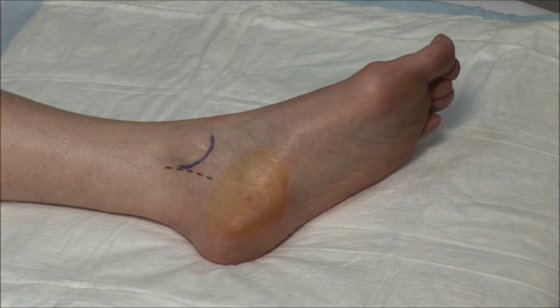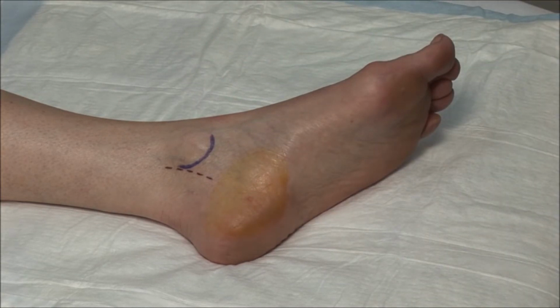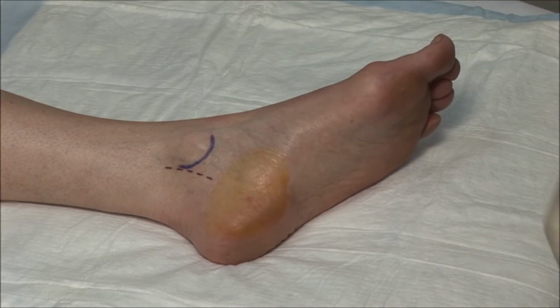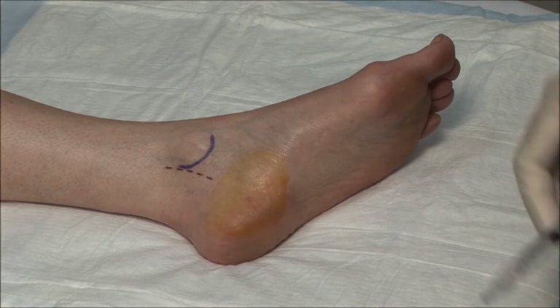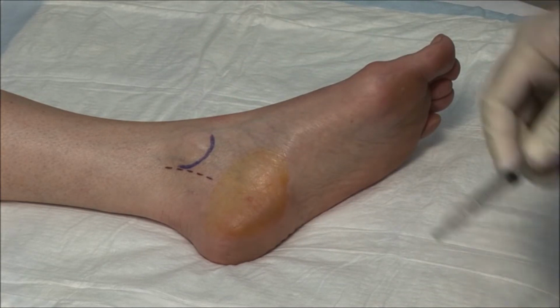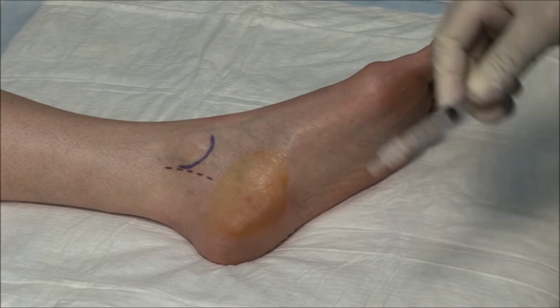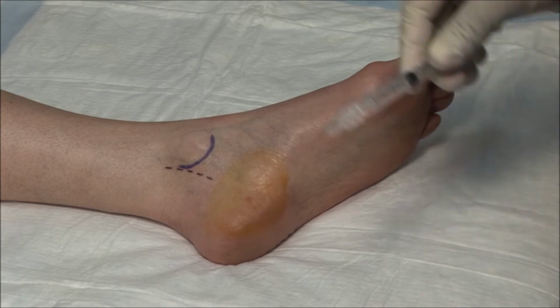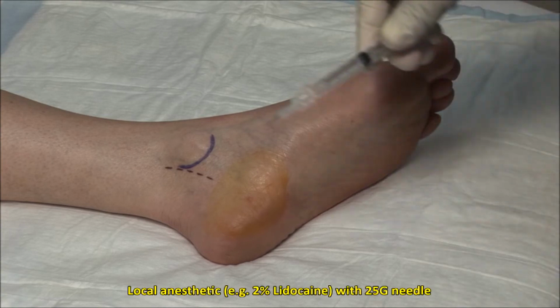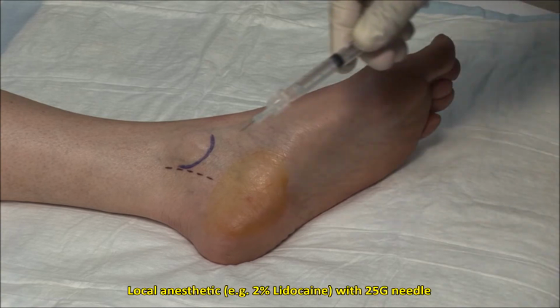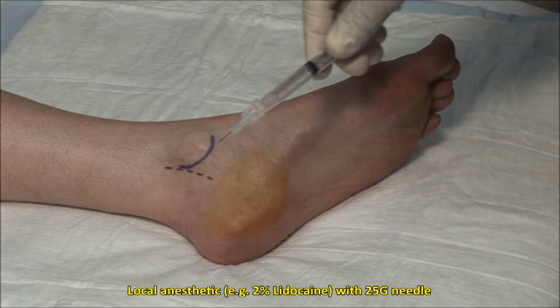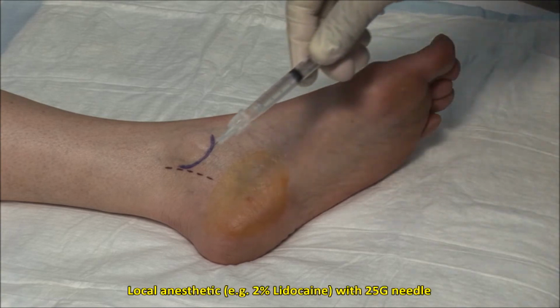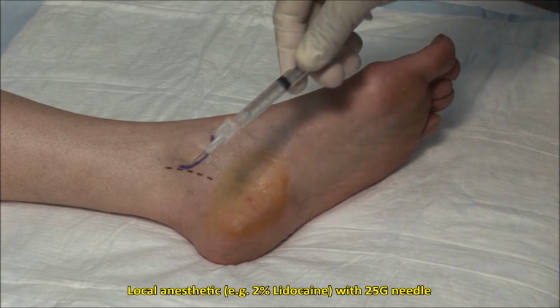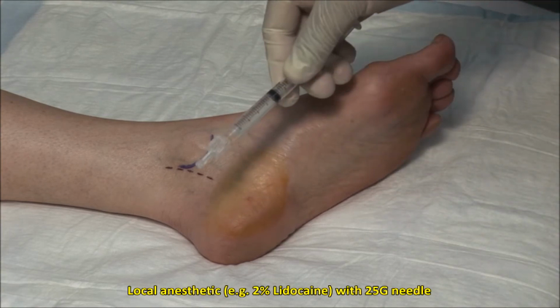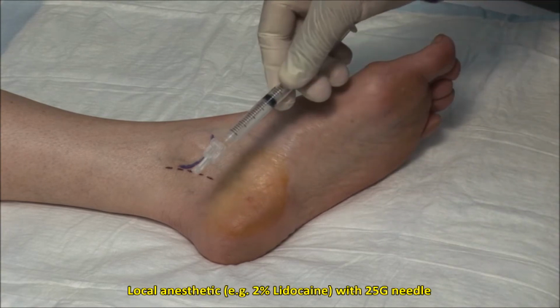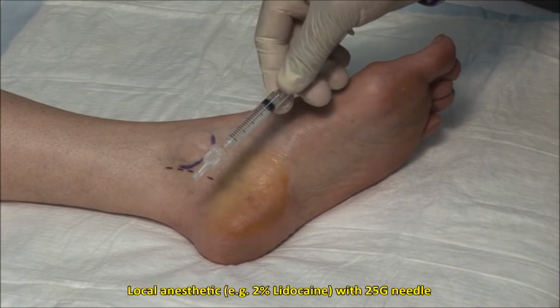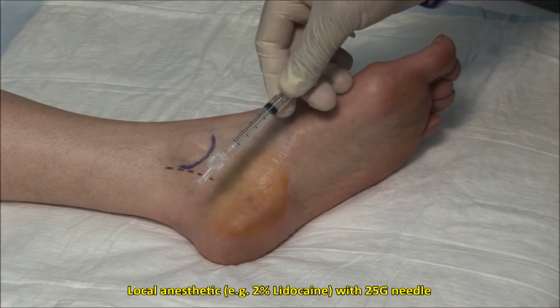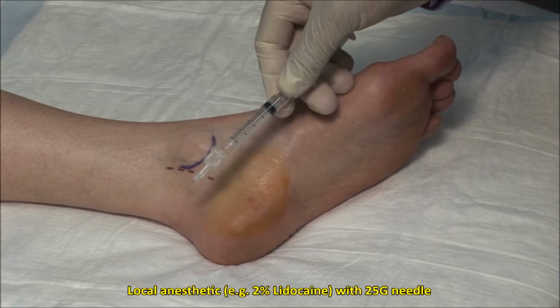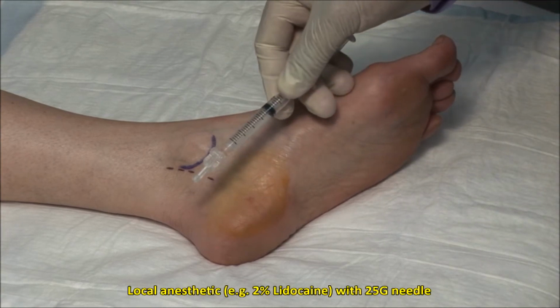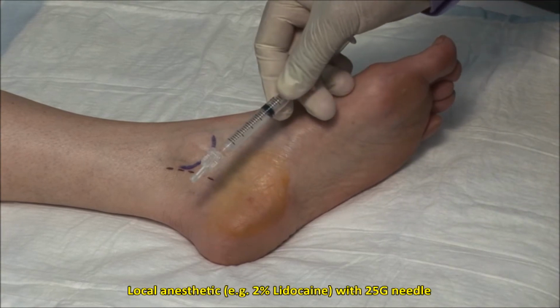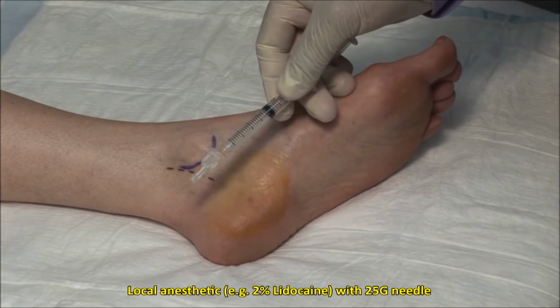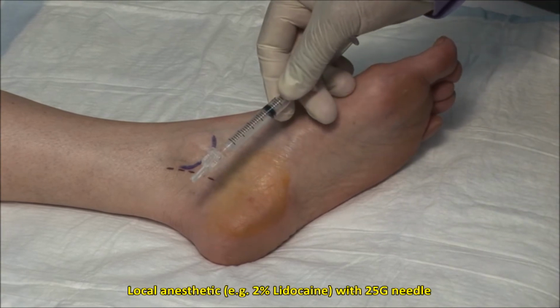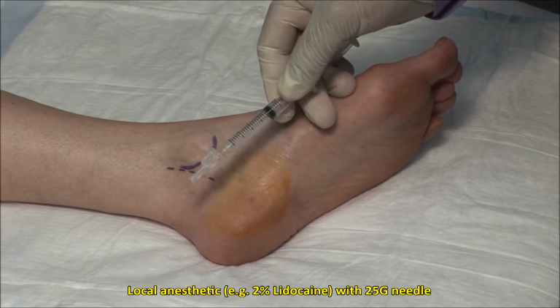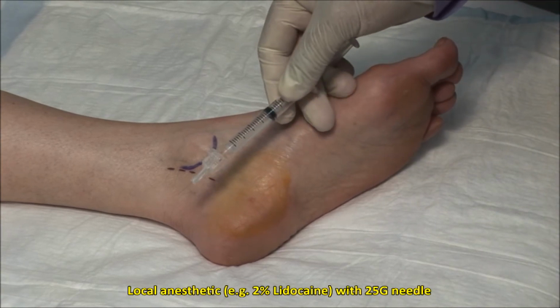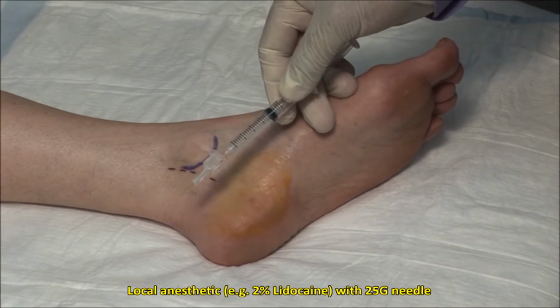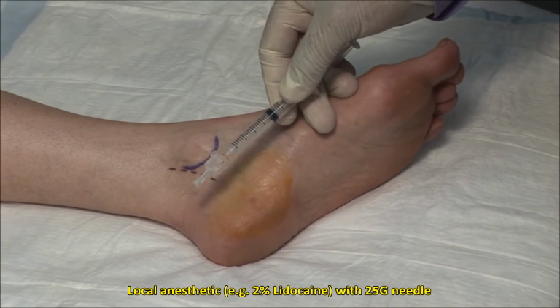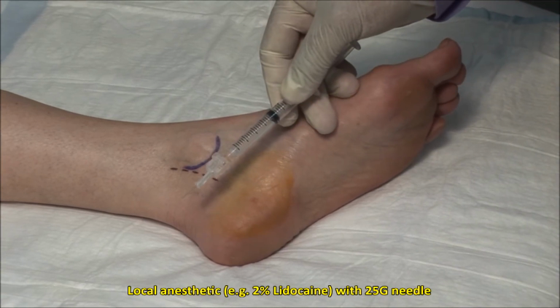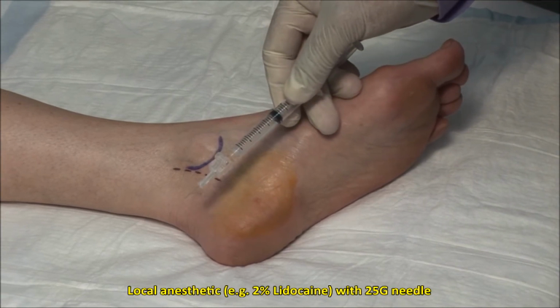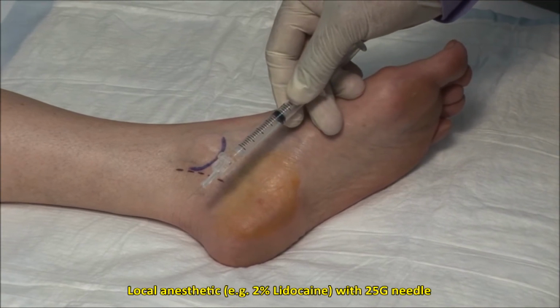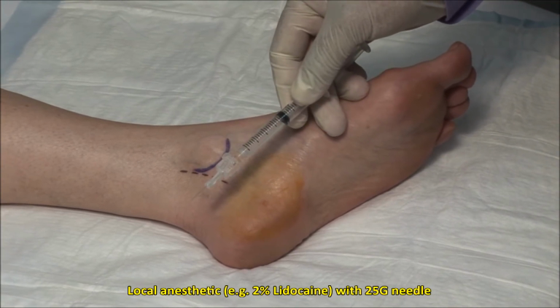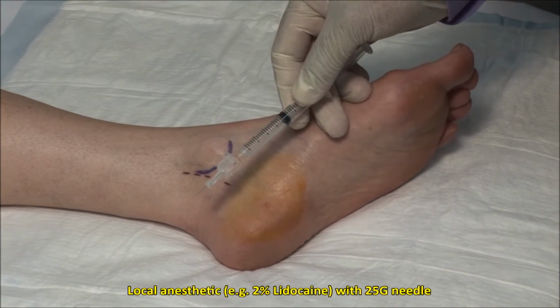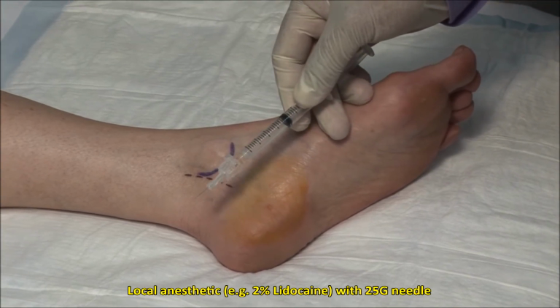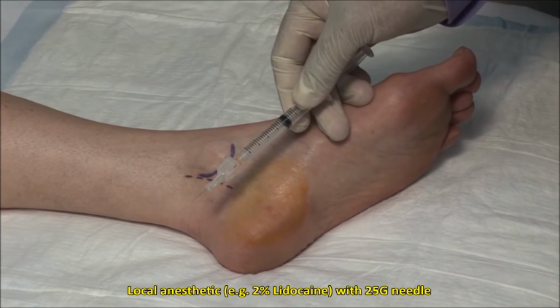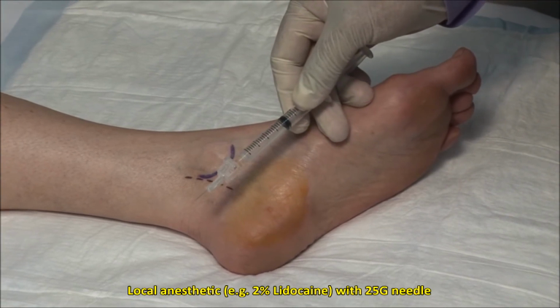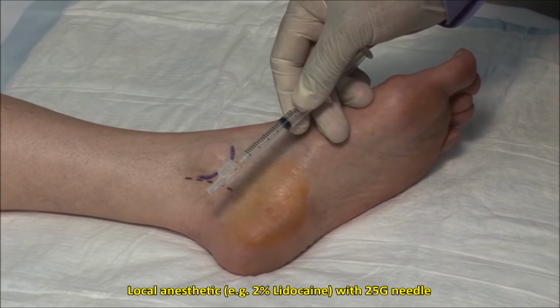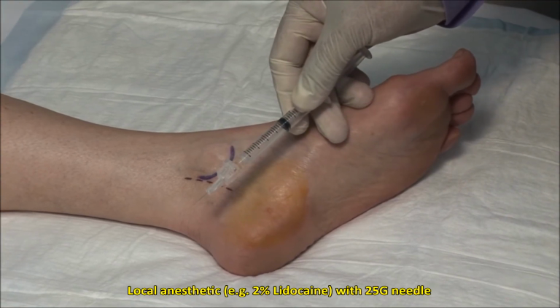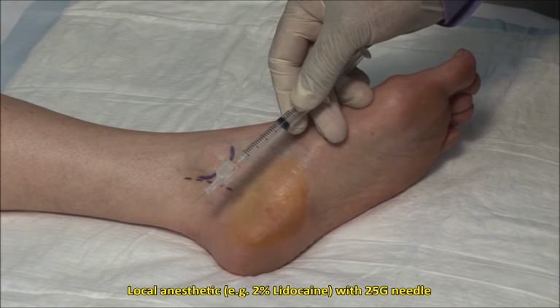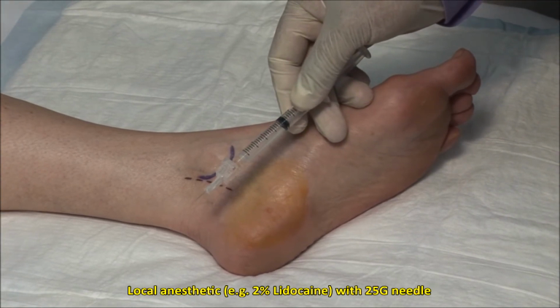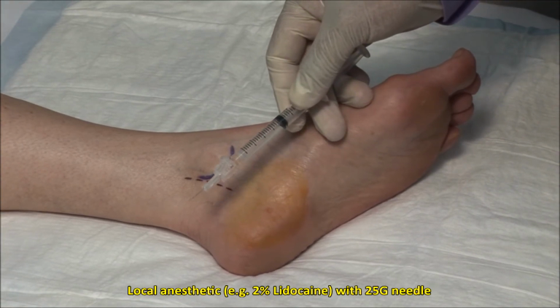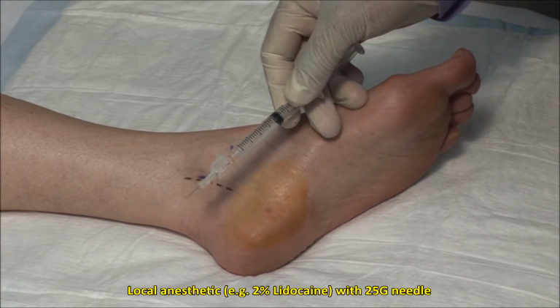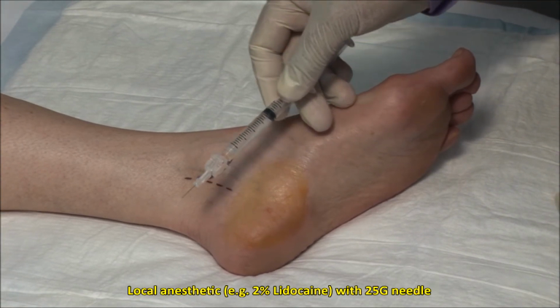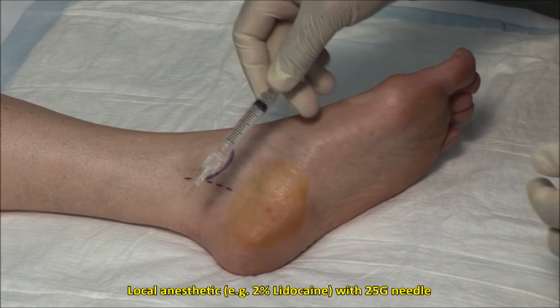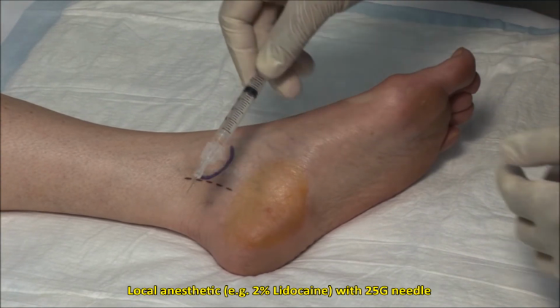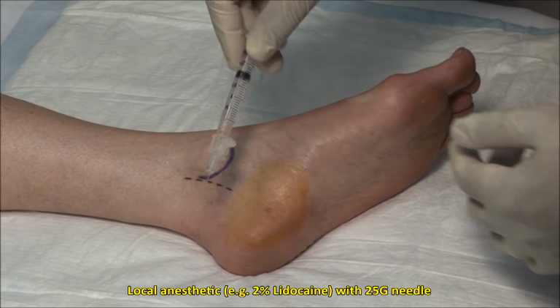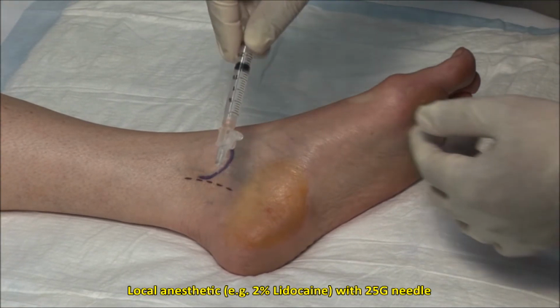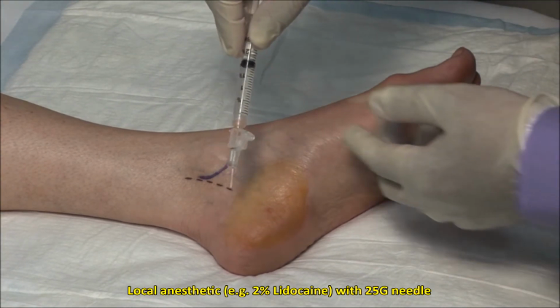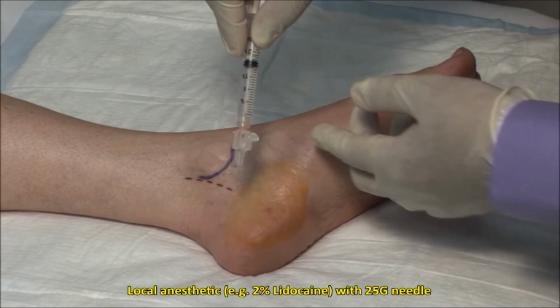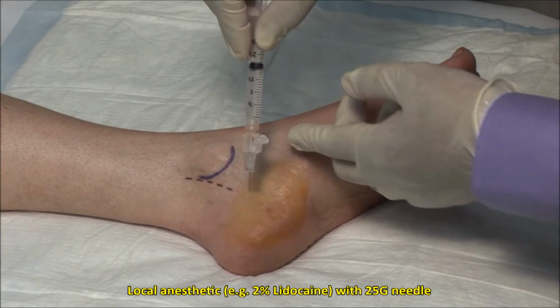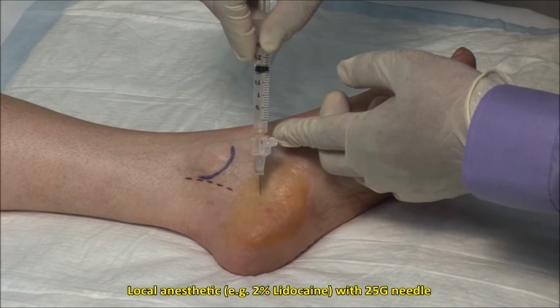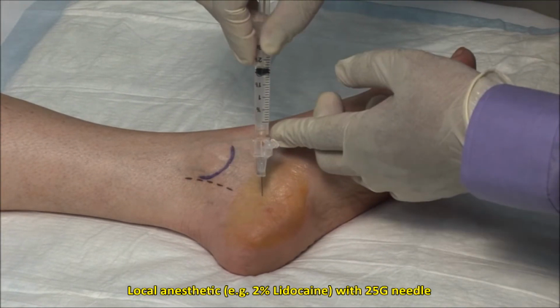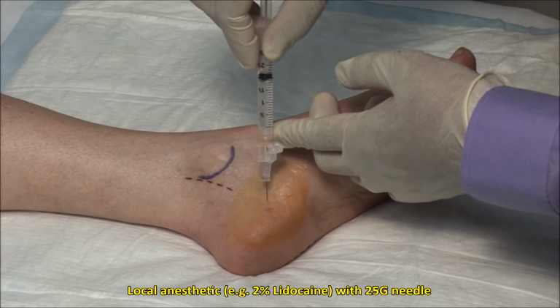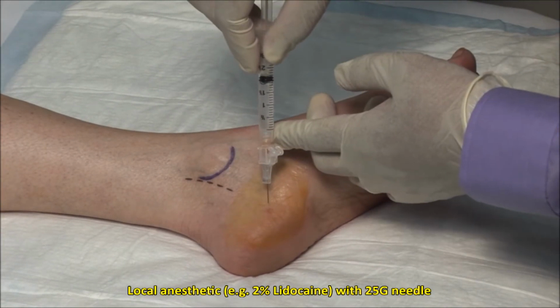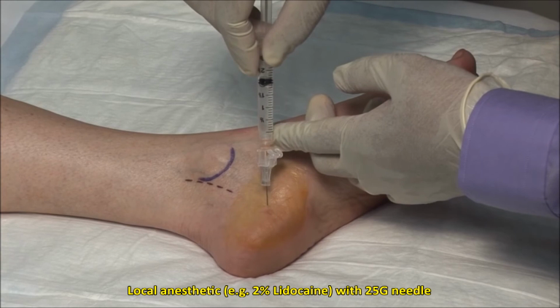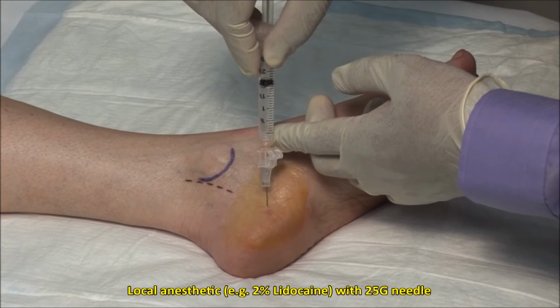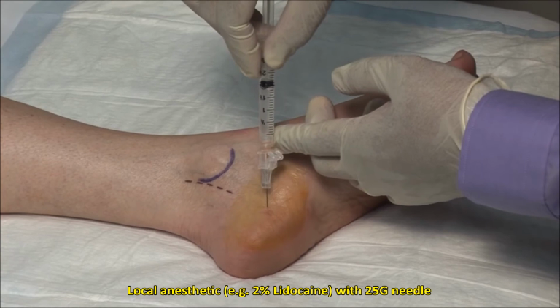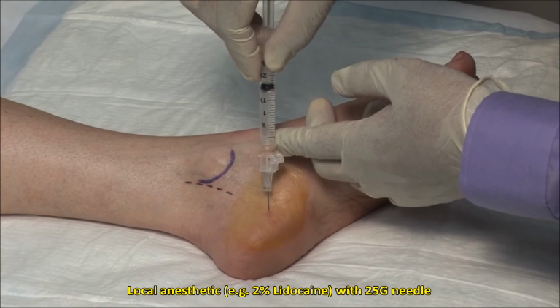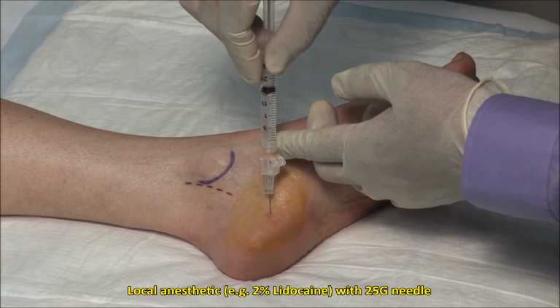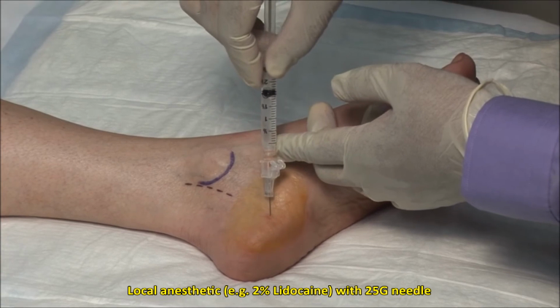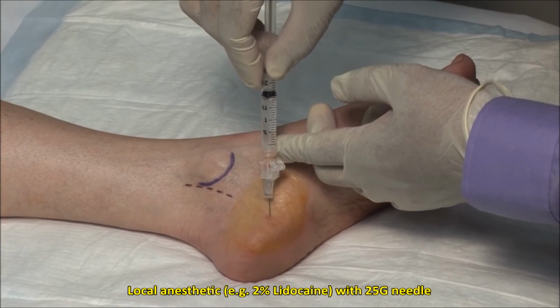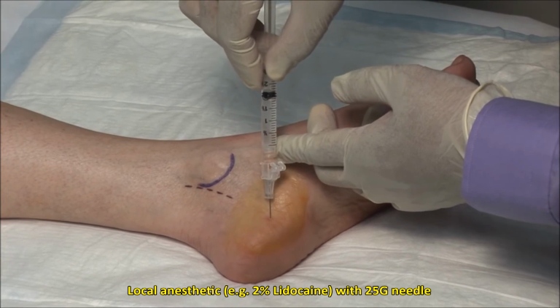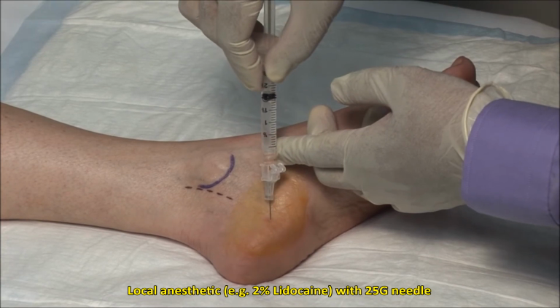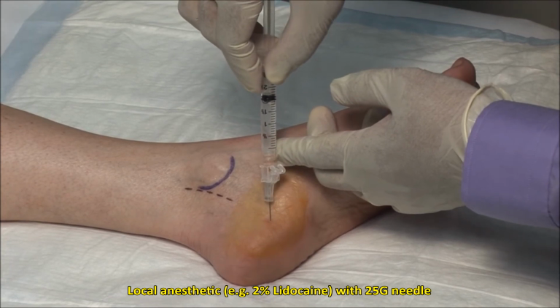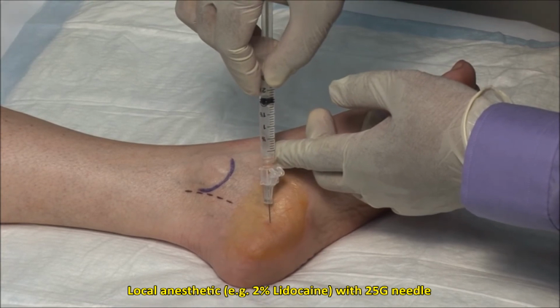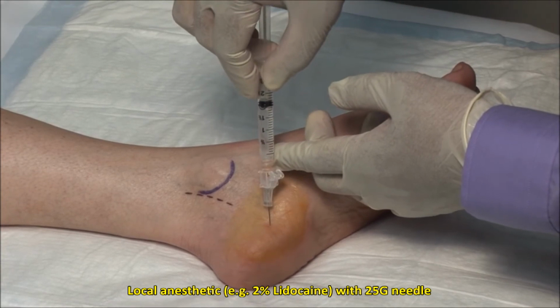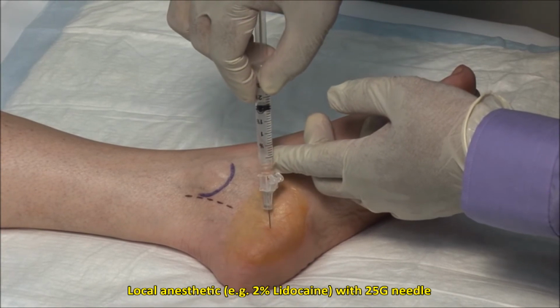Using a 22 gauge, 5/8 inch needle, apply local anesthetic to the skin and subcutaneous tissue.